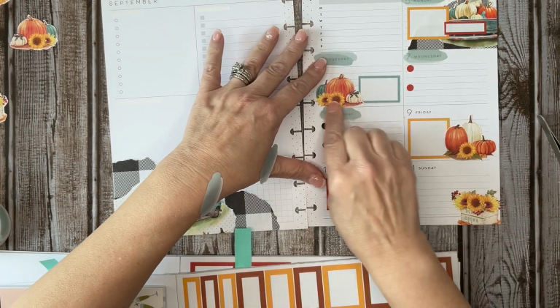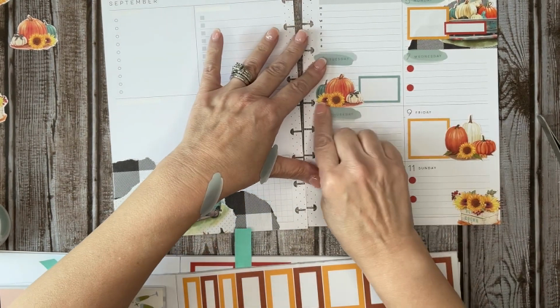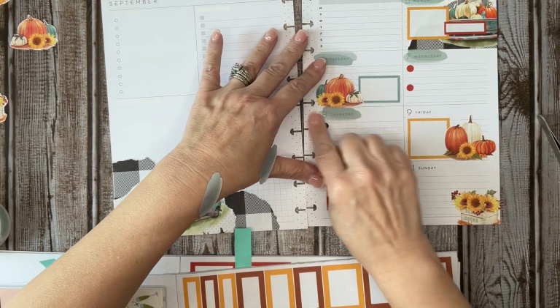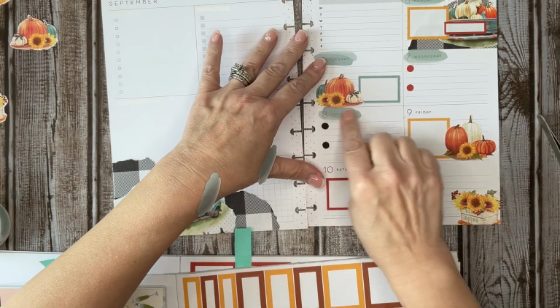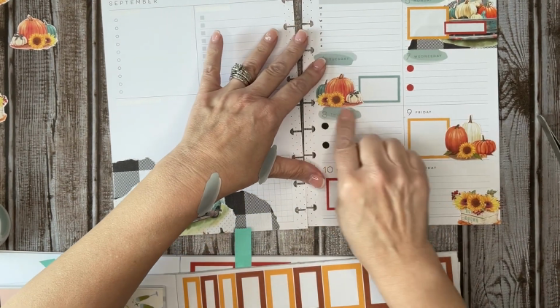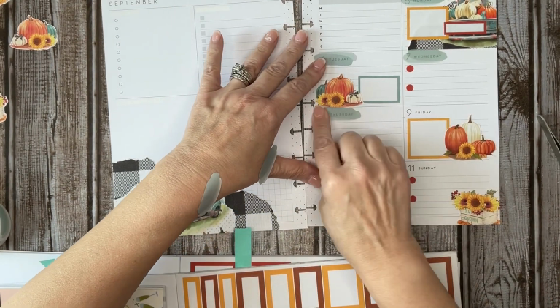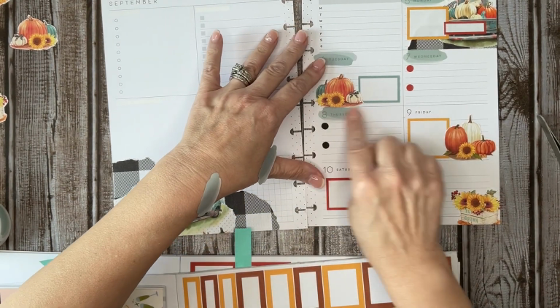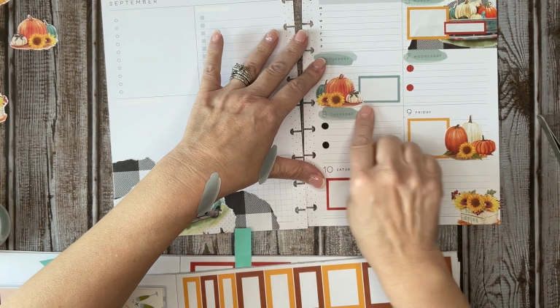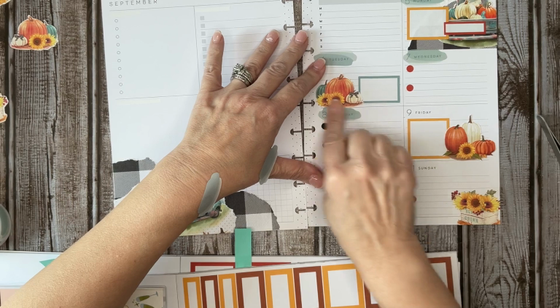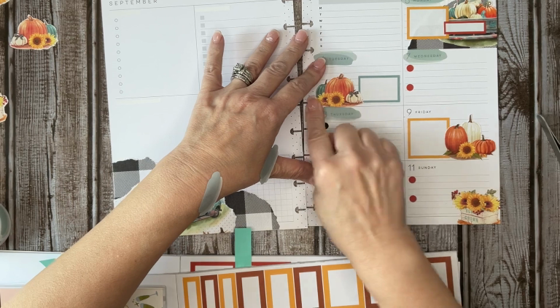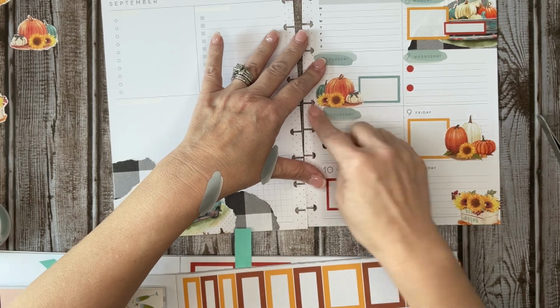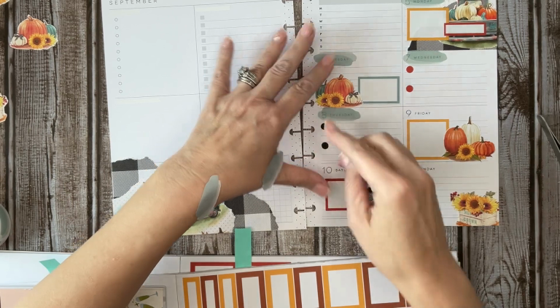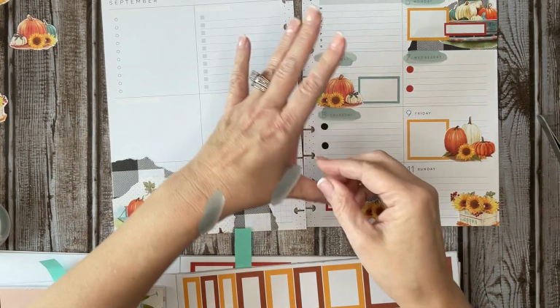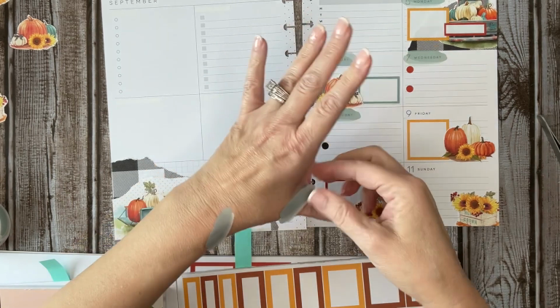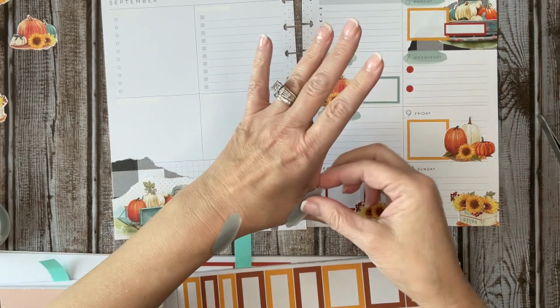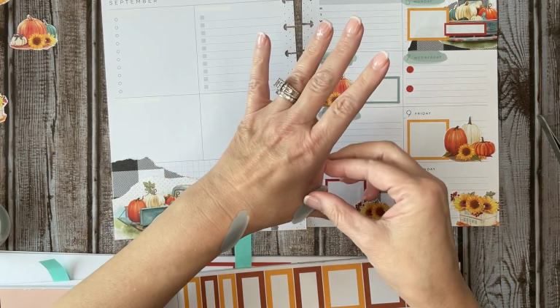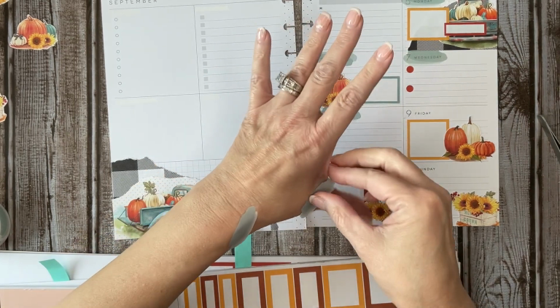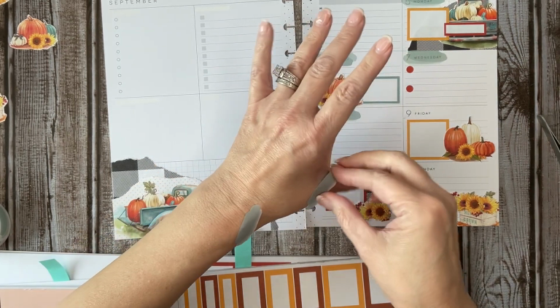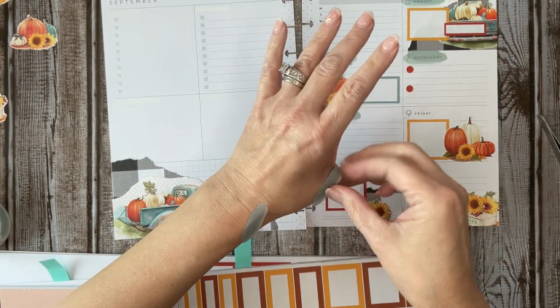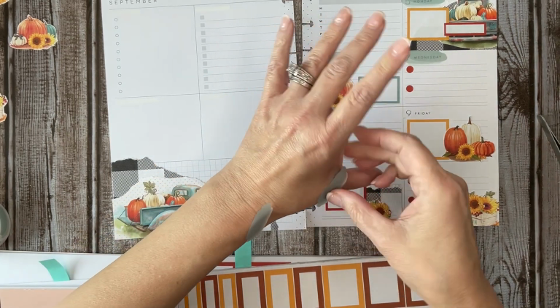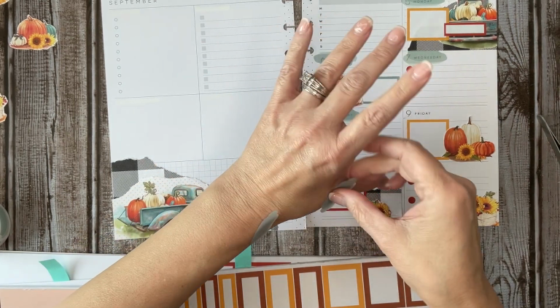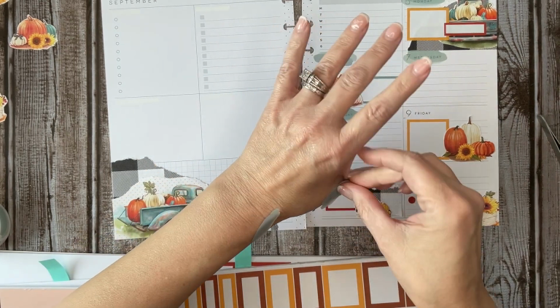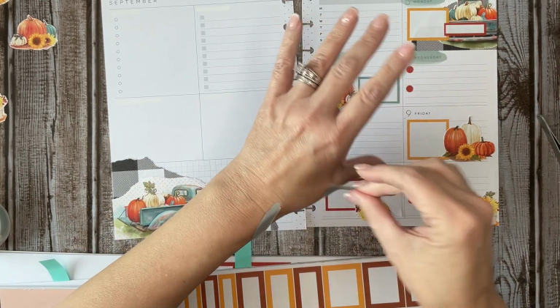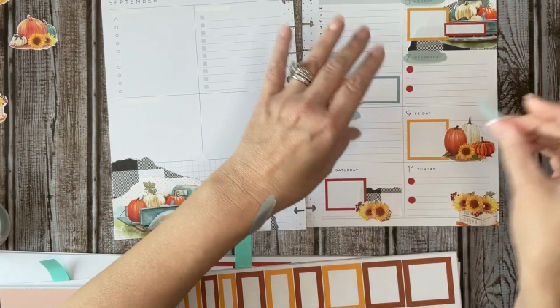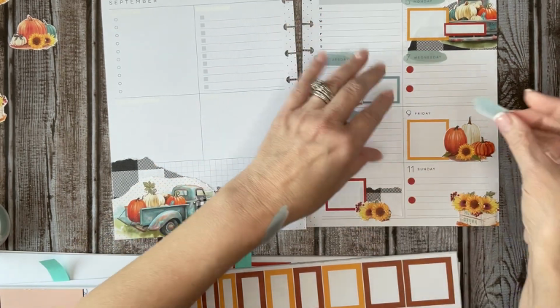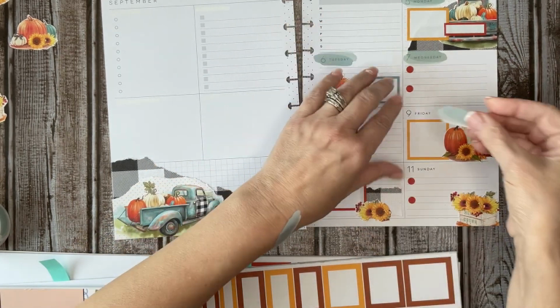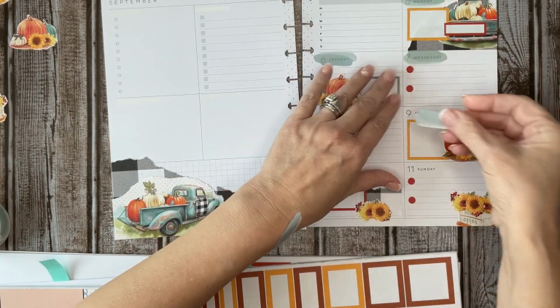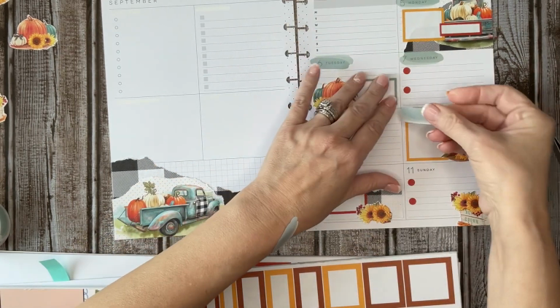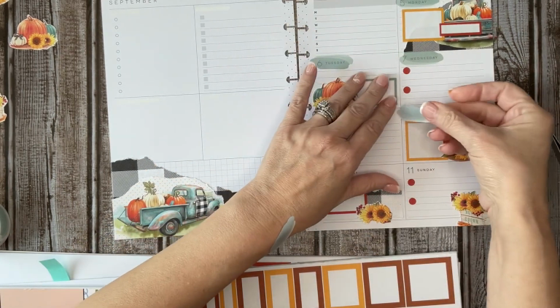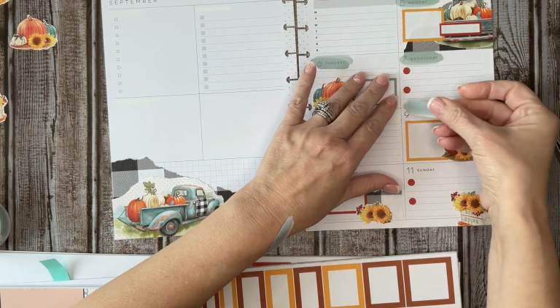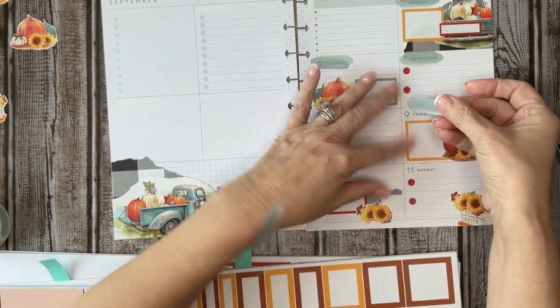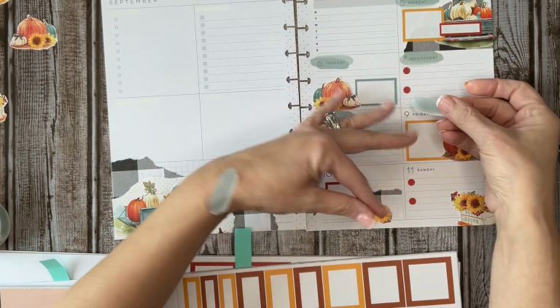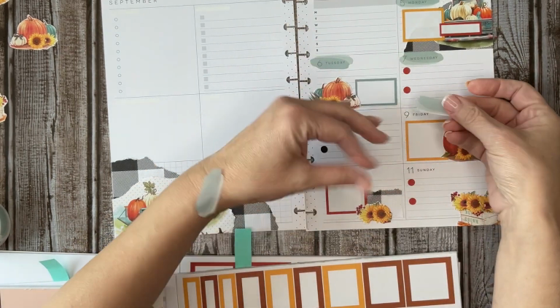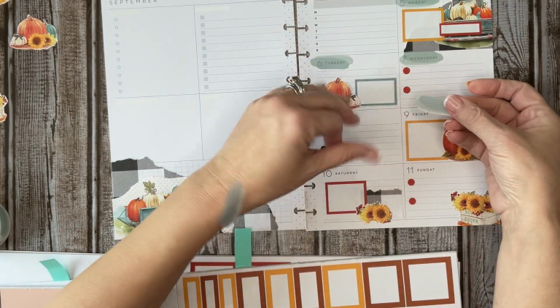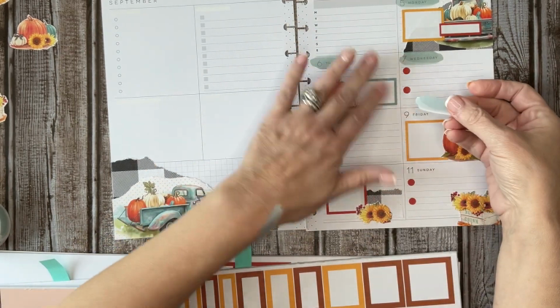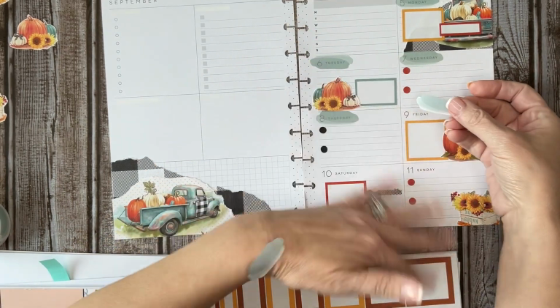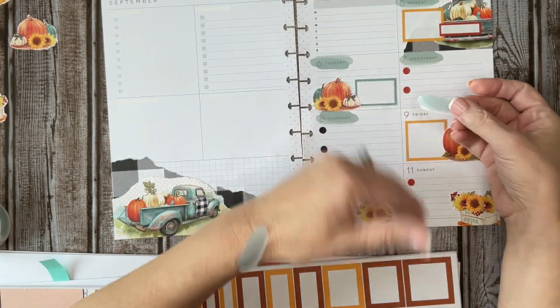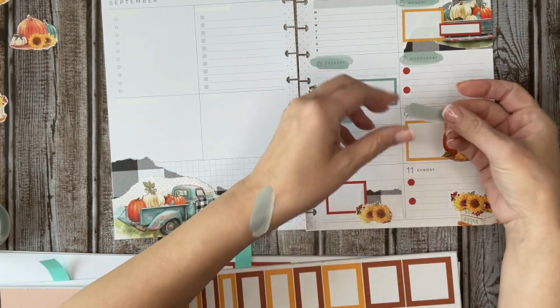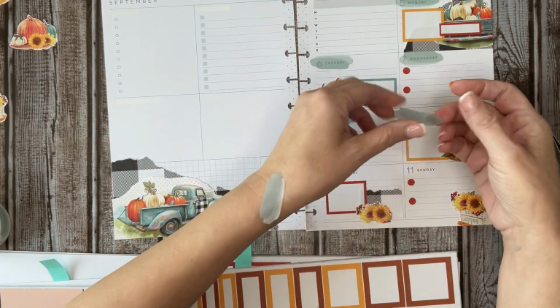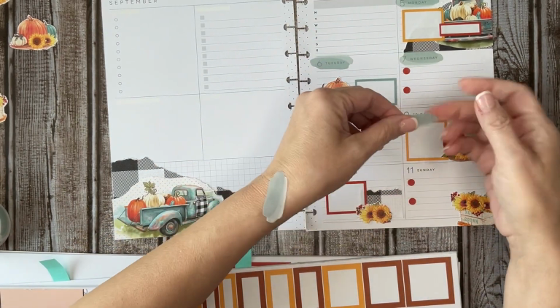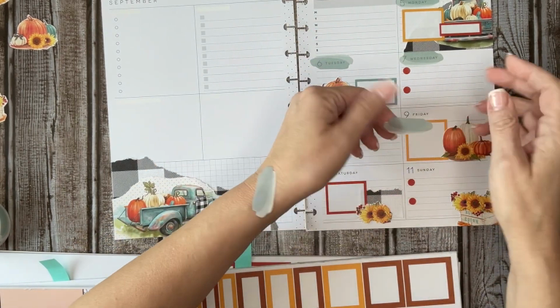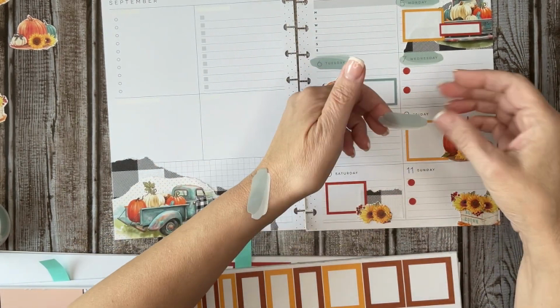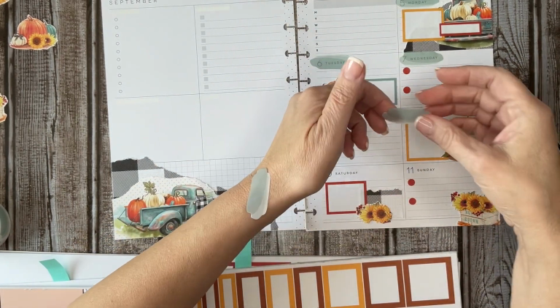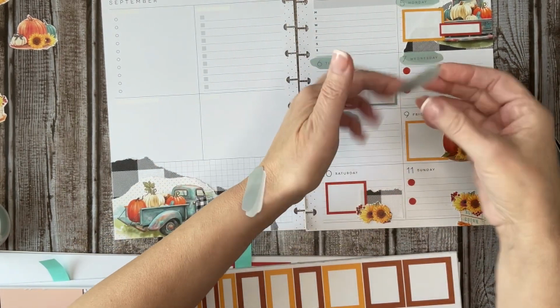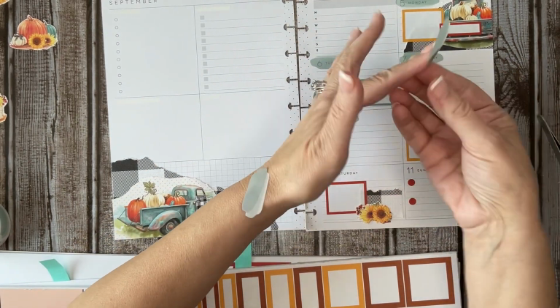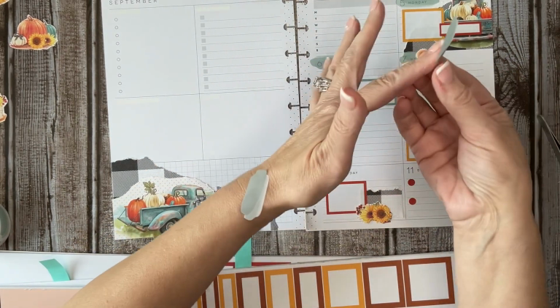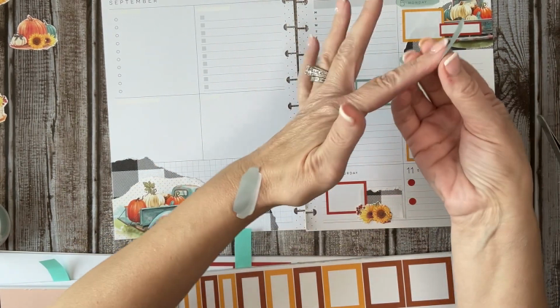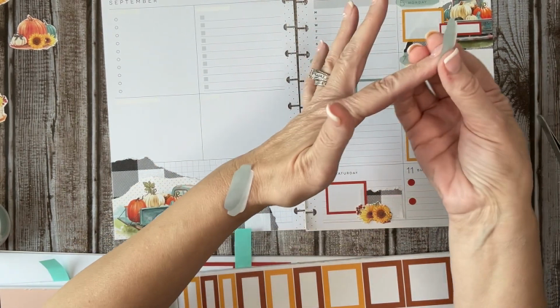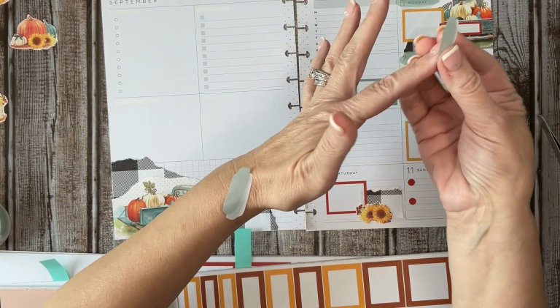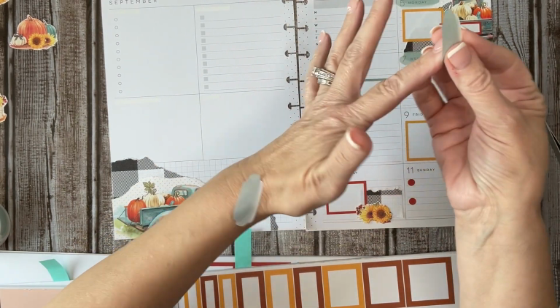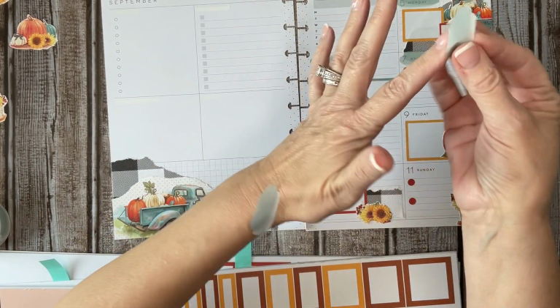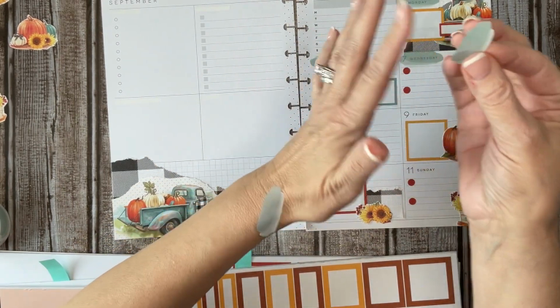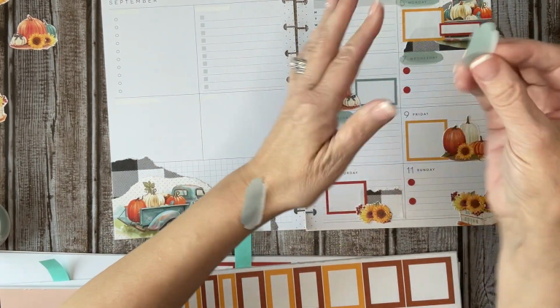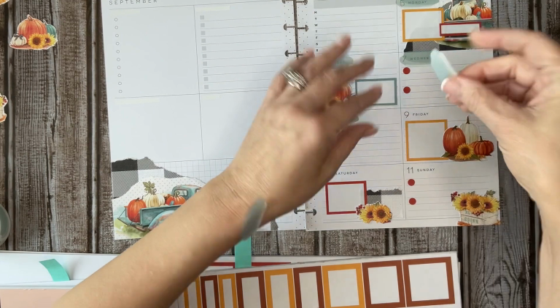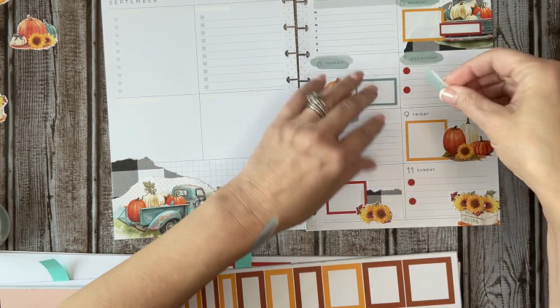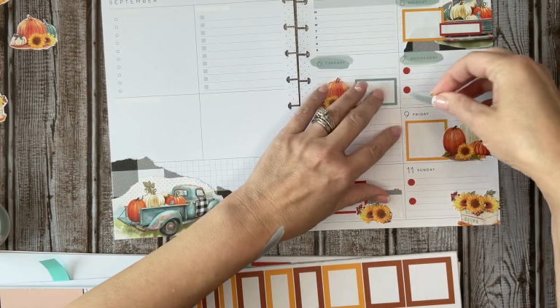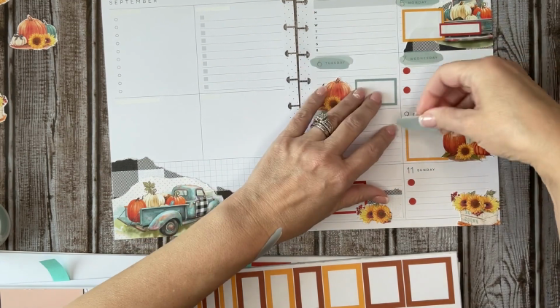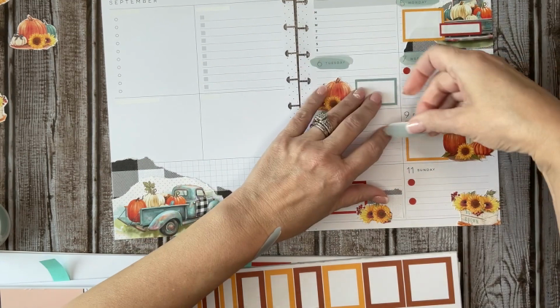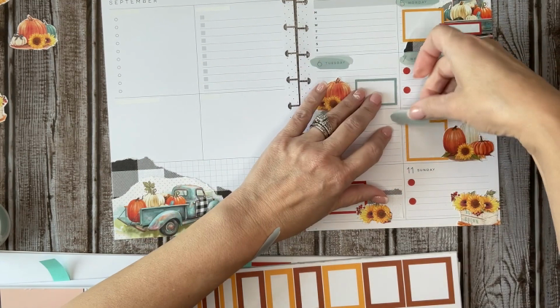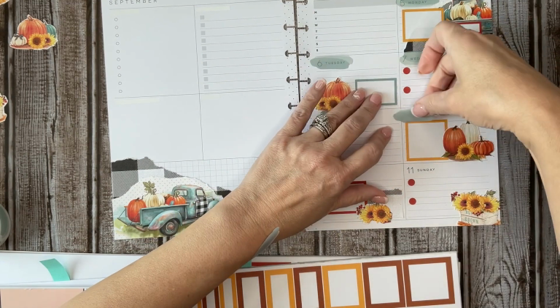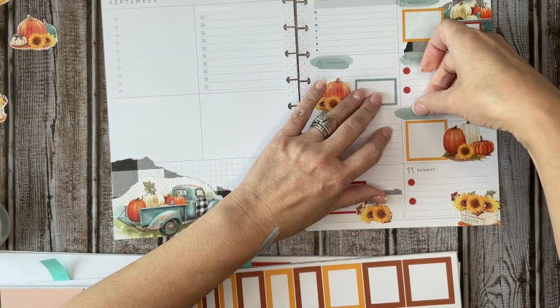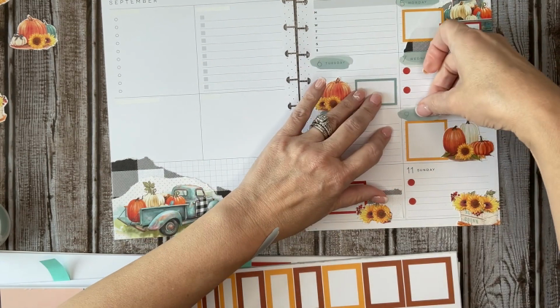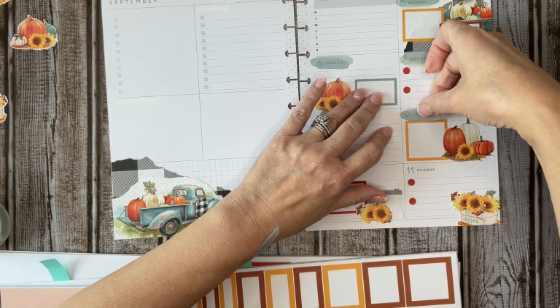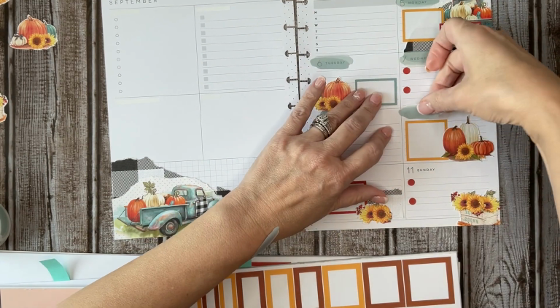I want almost every color of these, and that's a lot of investment, so I'm not sure. I kind of have to just go, okay, this season is such-and-such color.